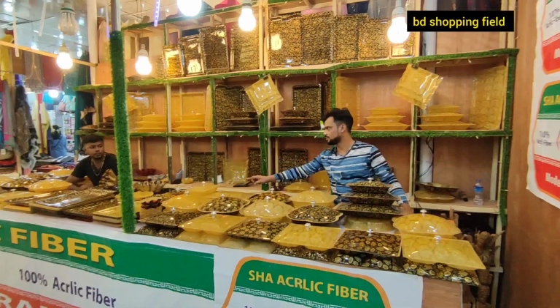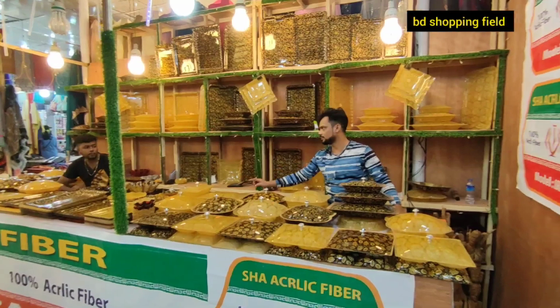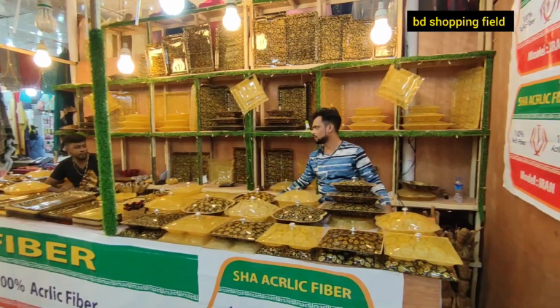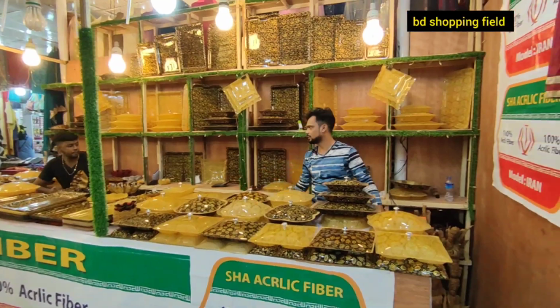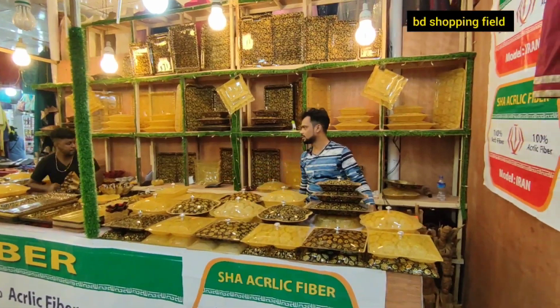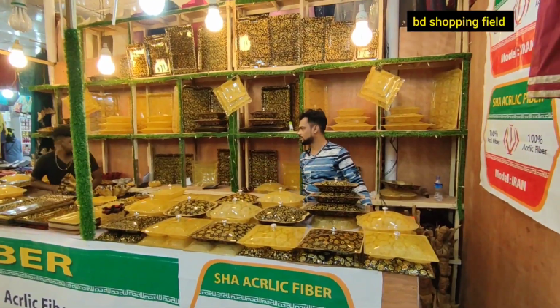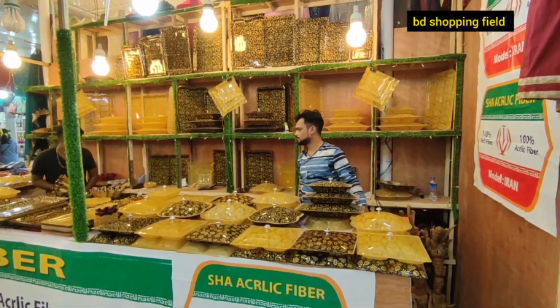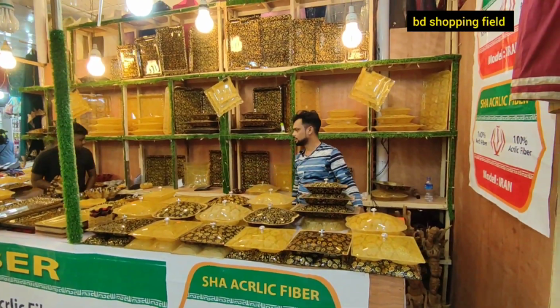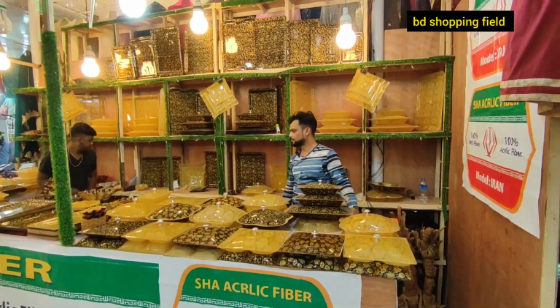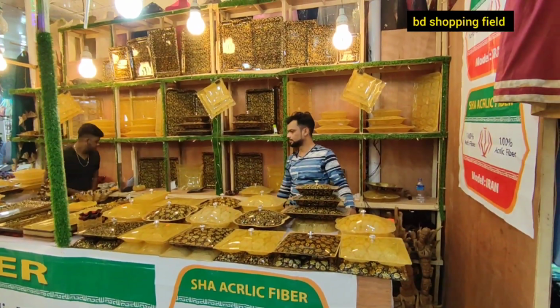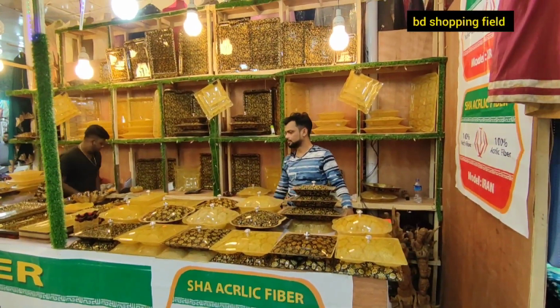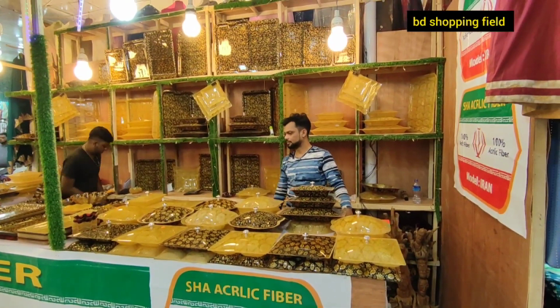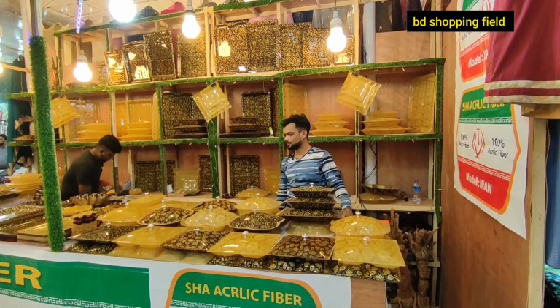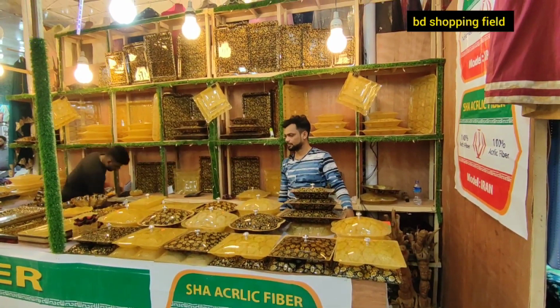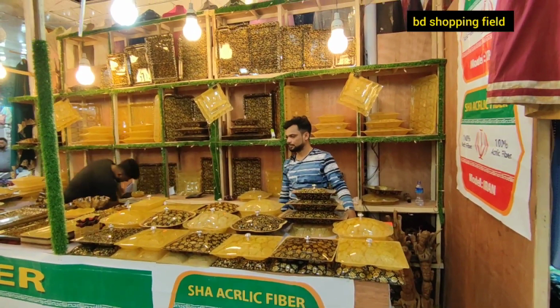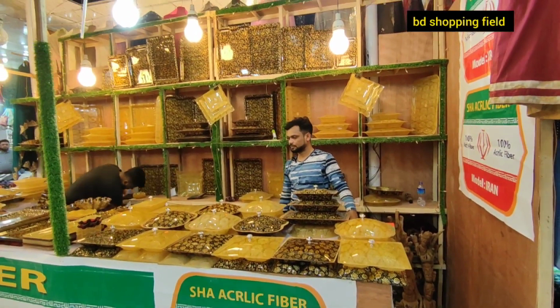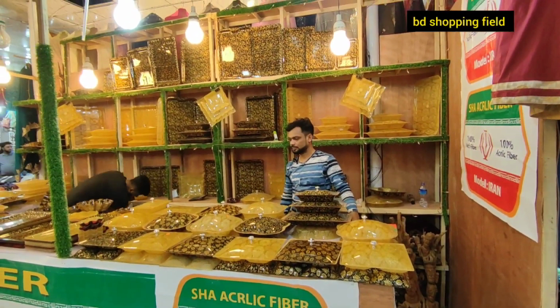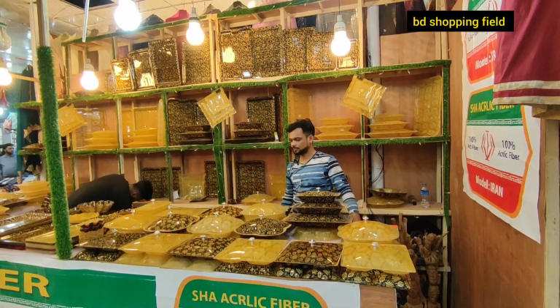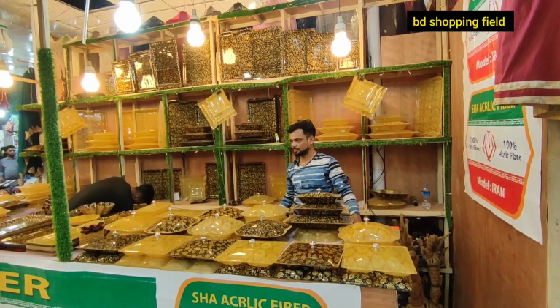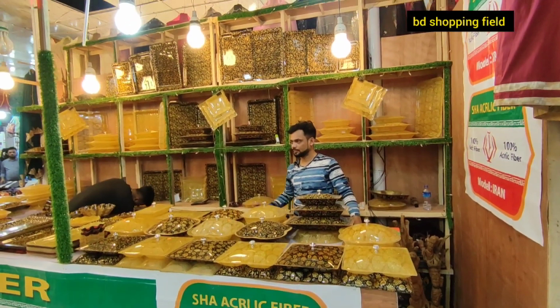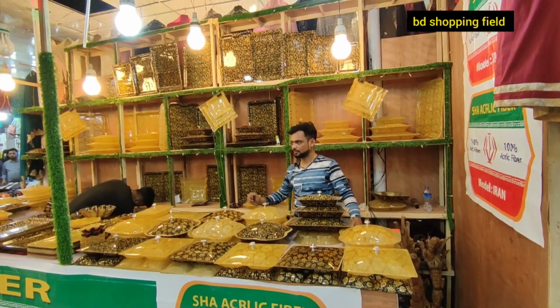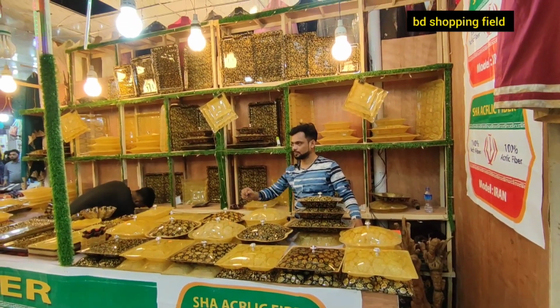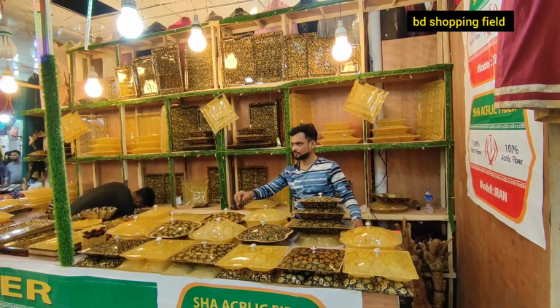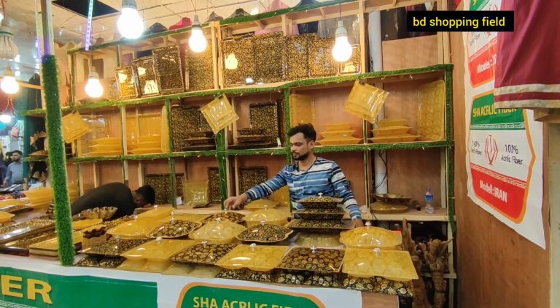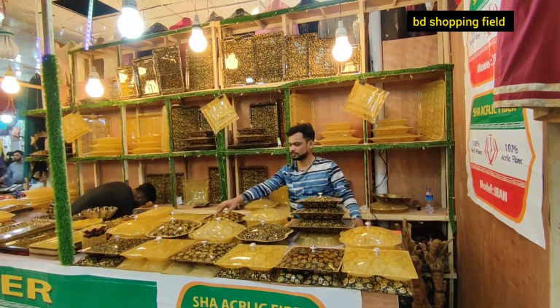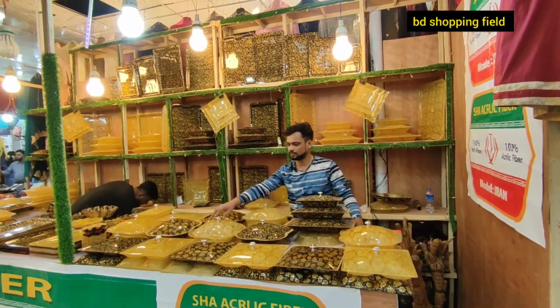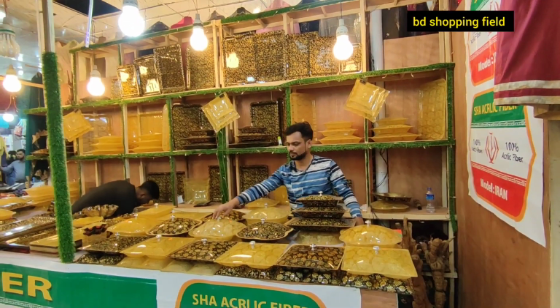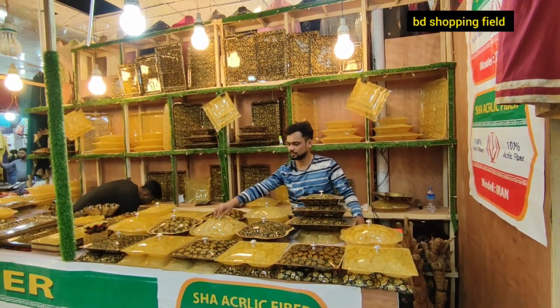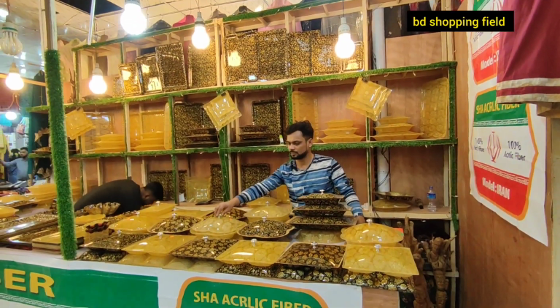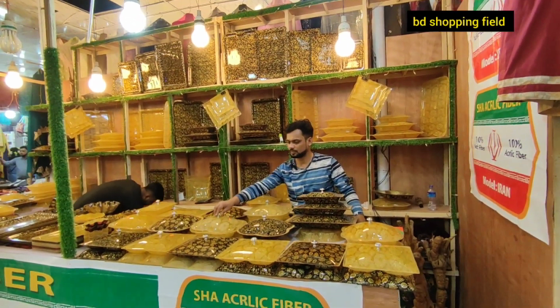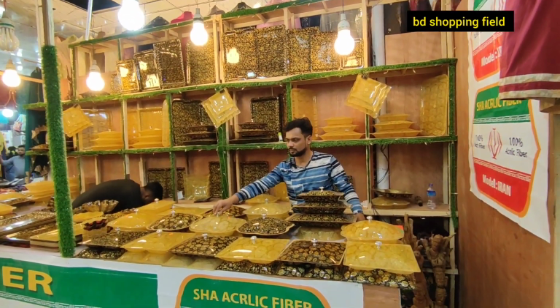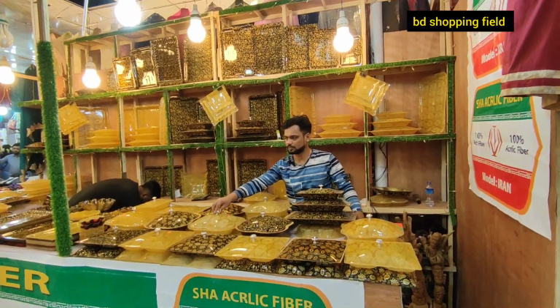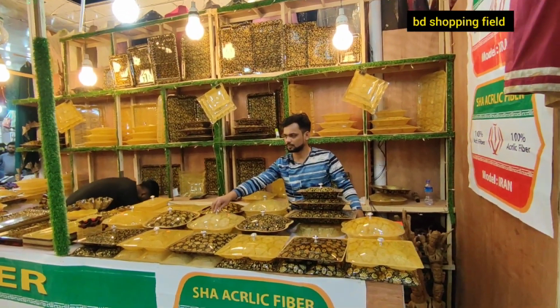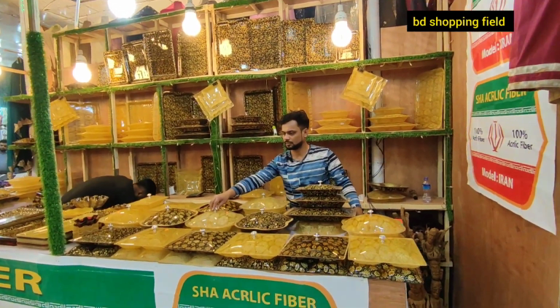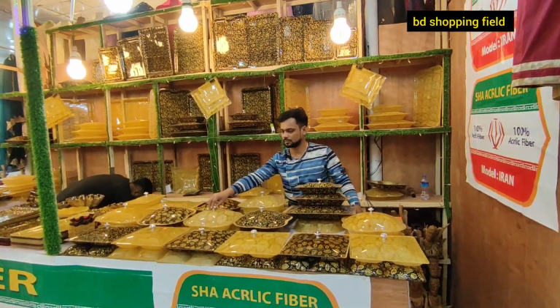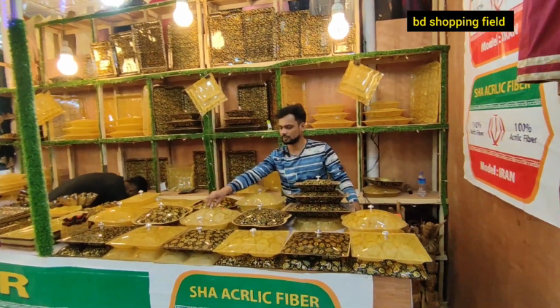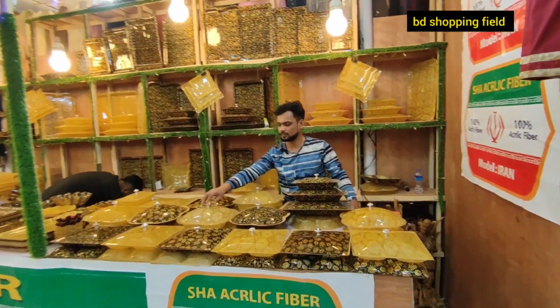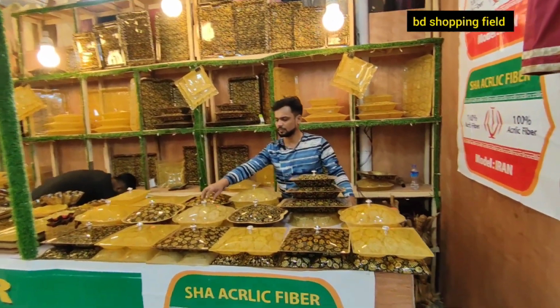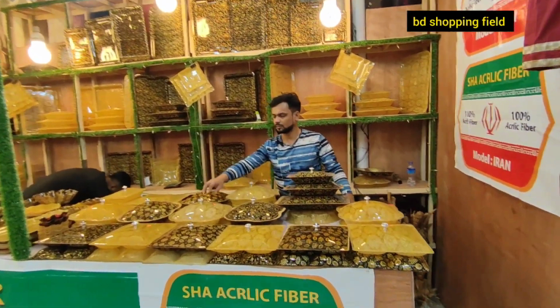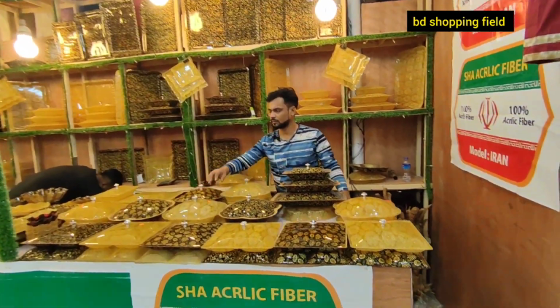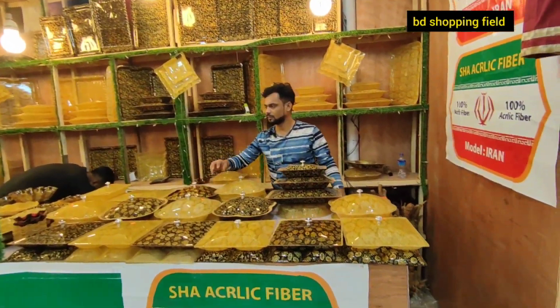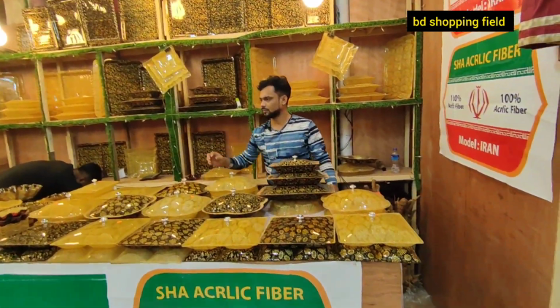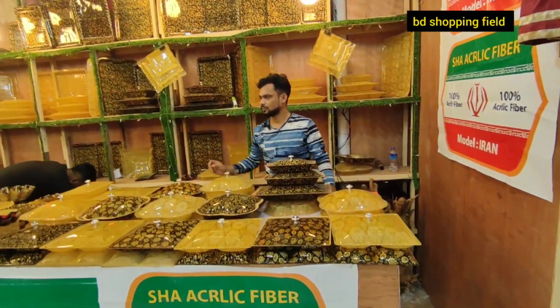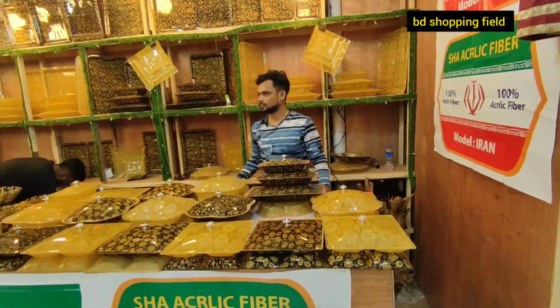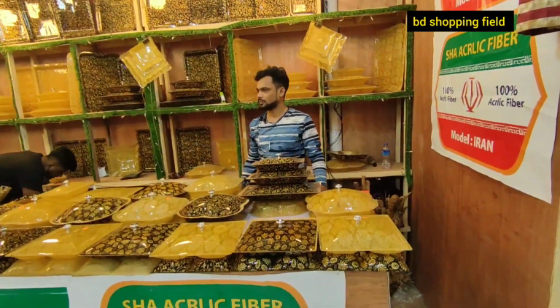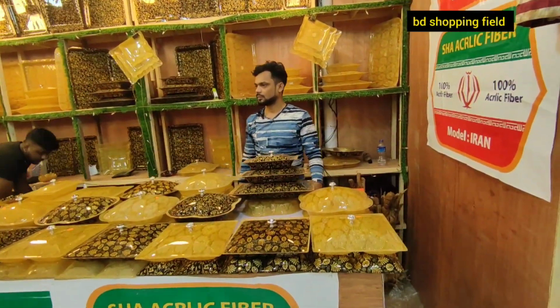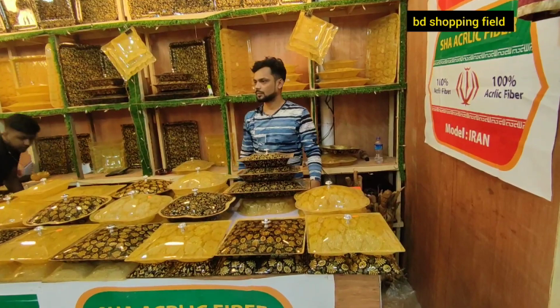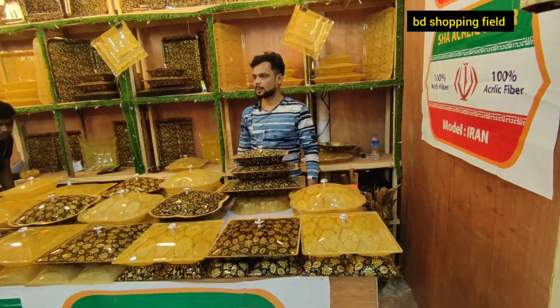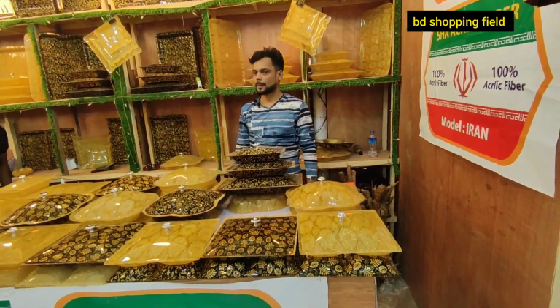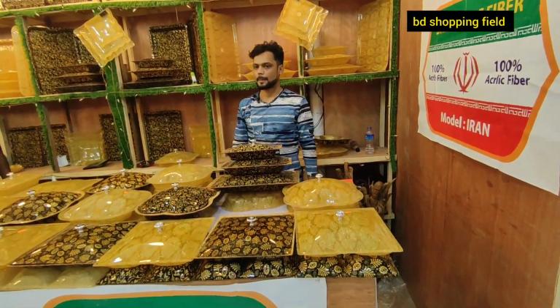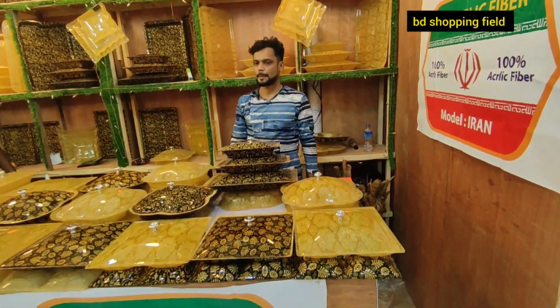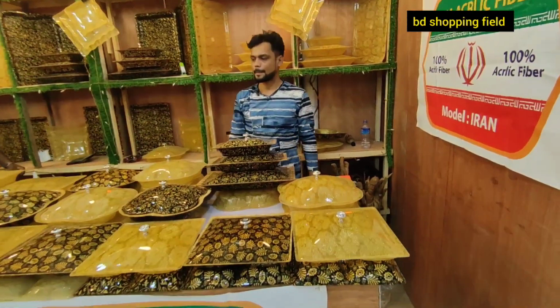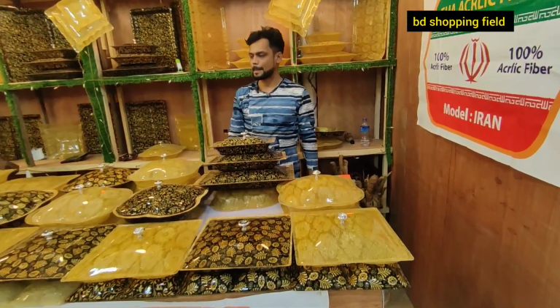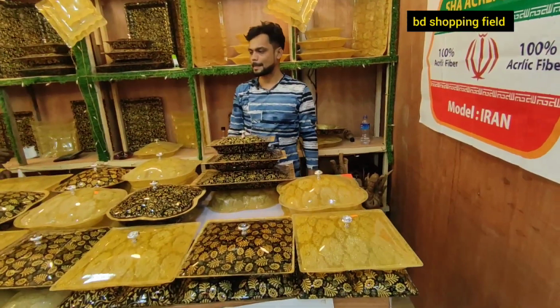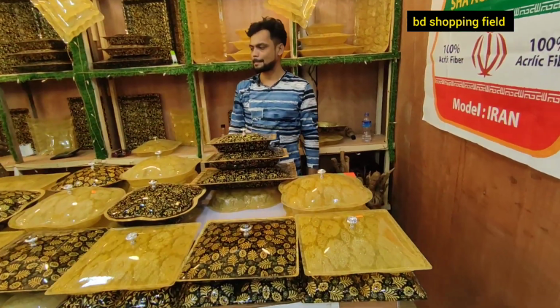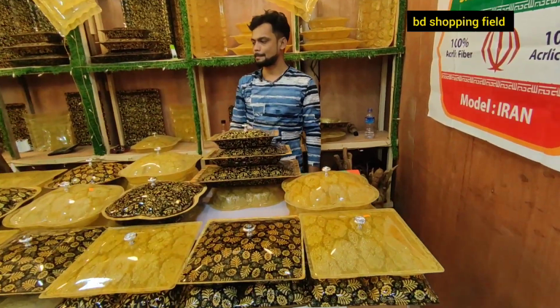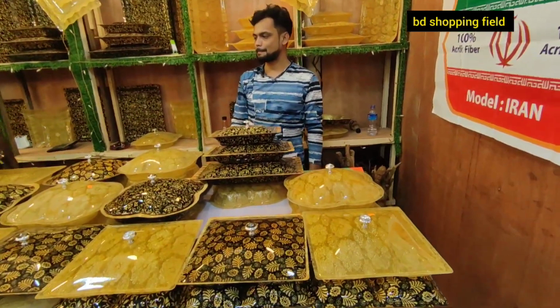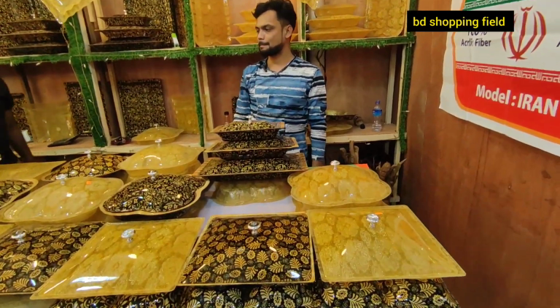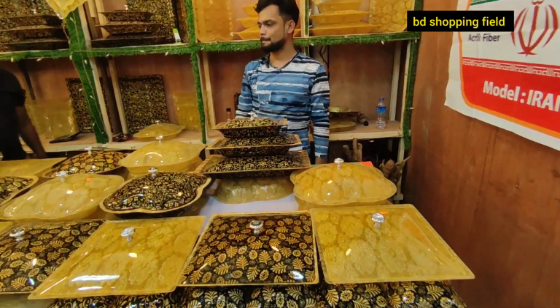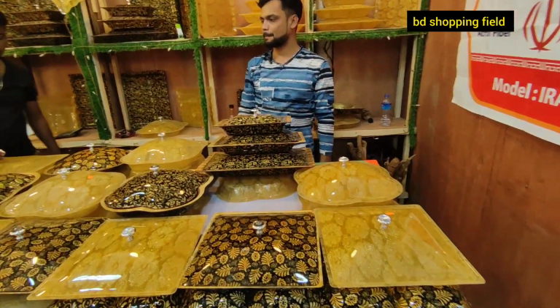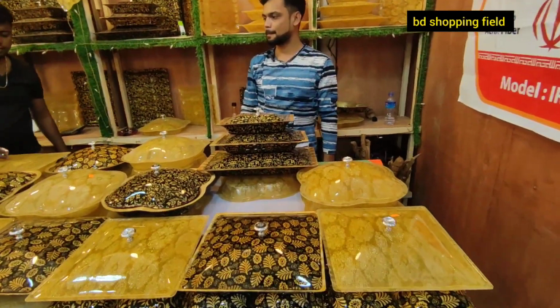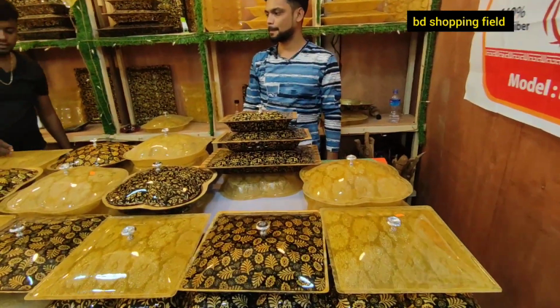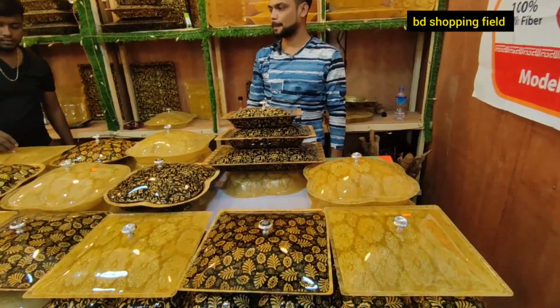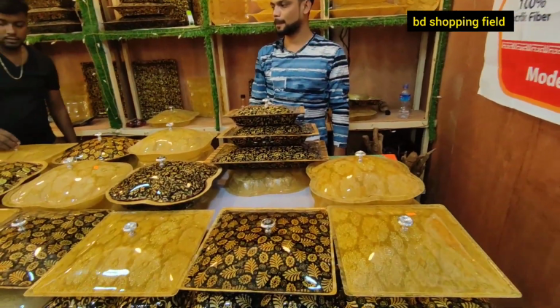I was so happy to hear that. This is the Bhanjo Mala Pavilion. You can see this very beautiful view of Bhanjo Mala.